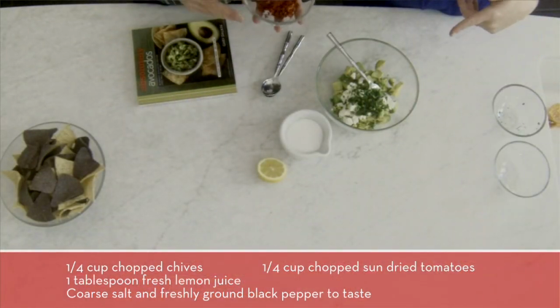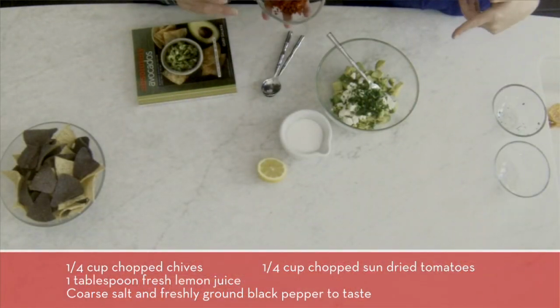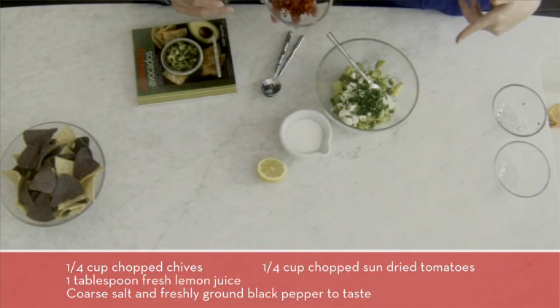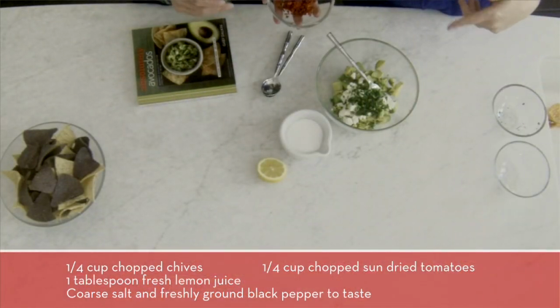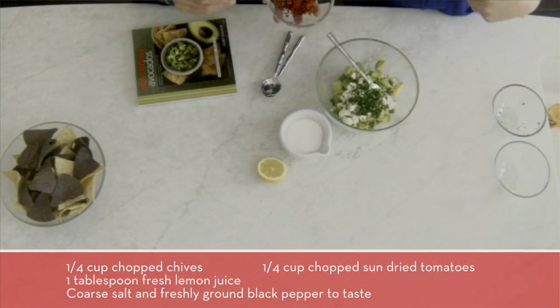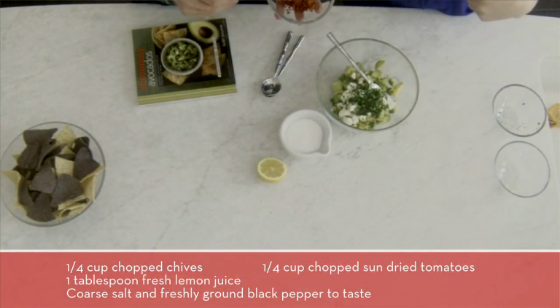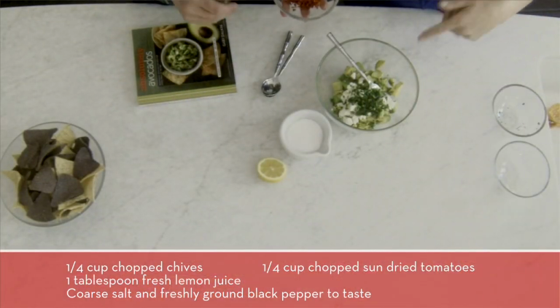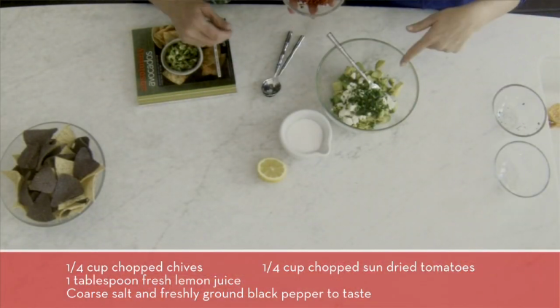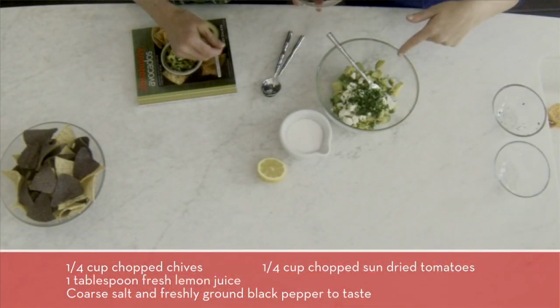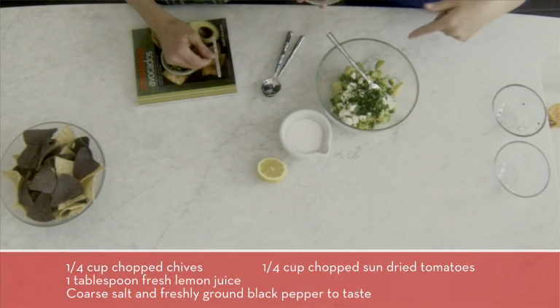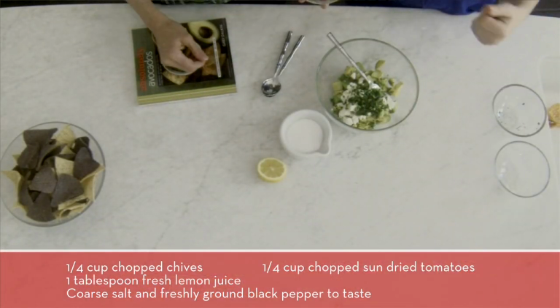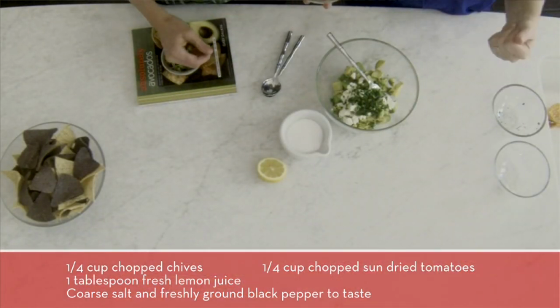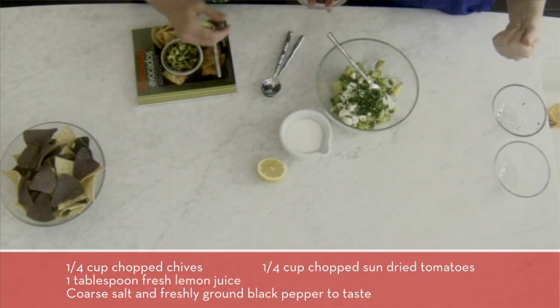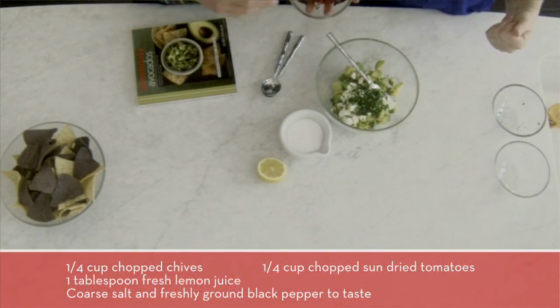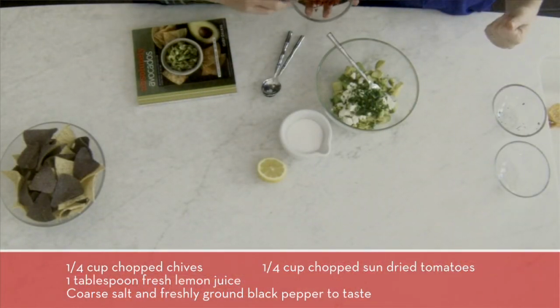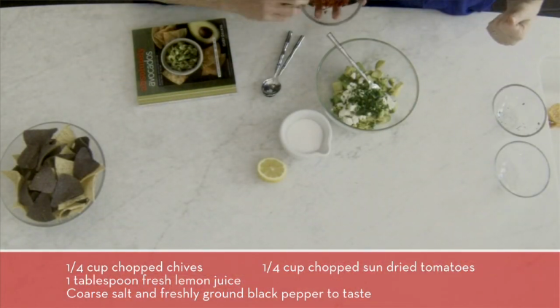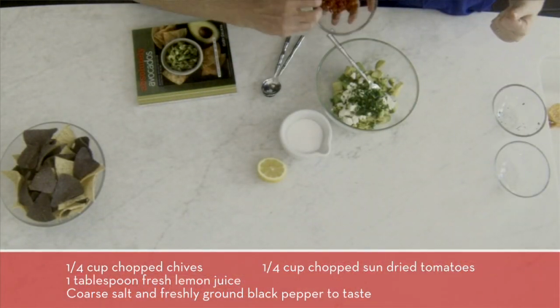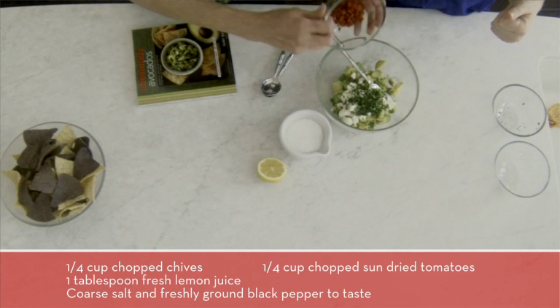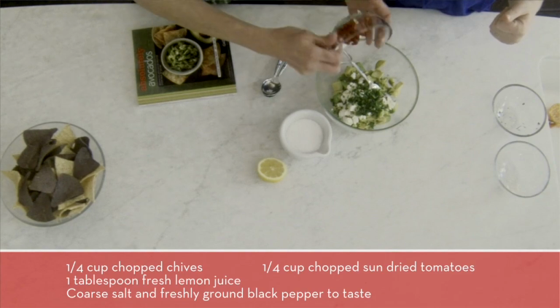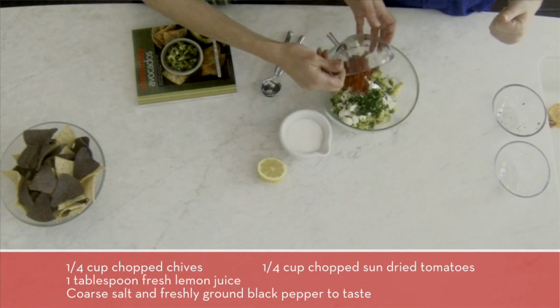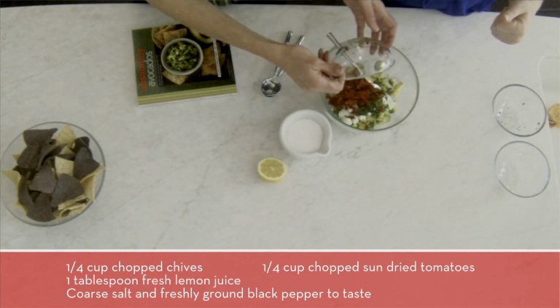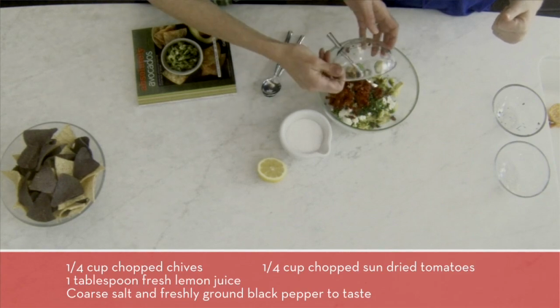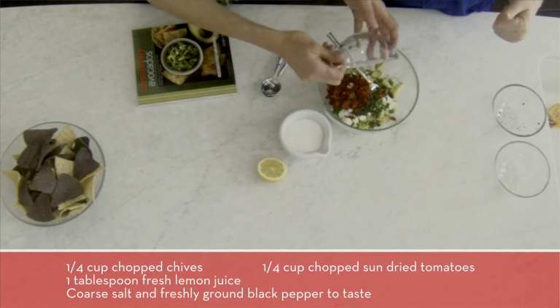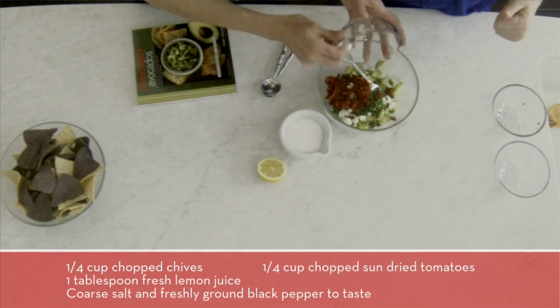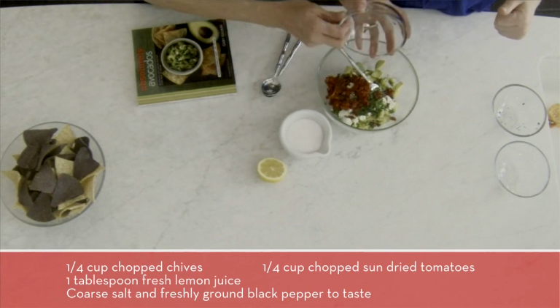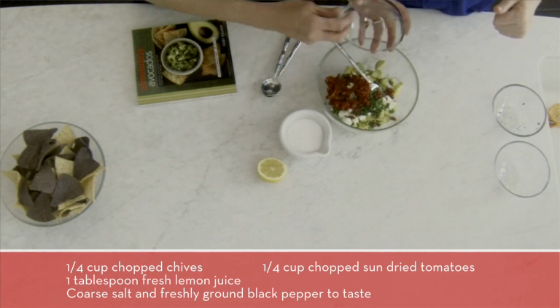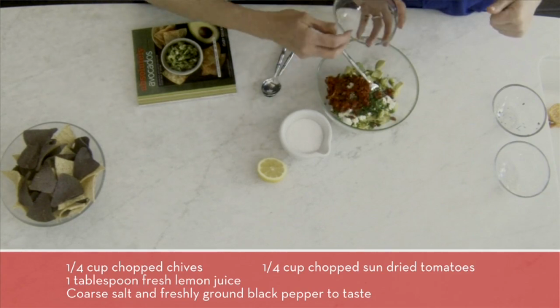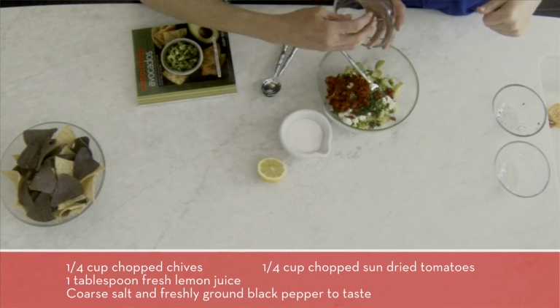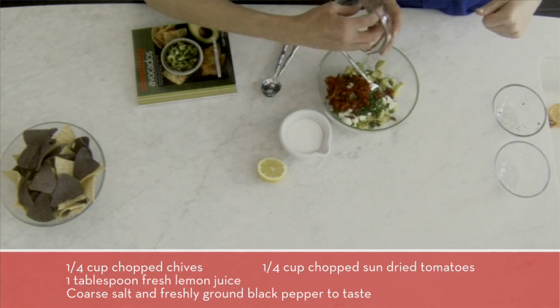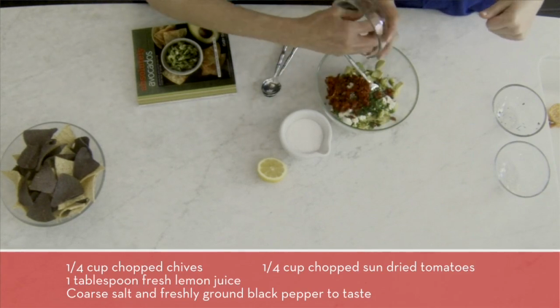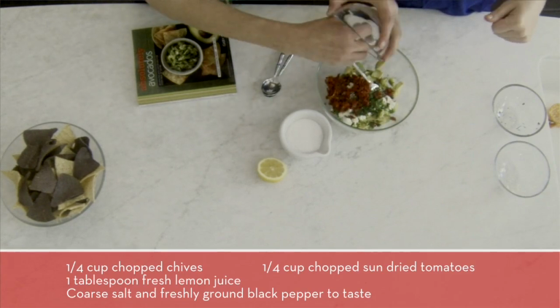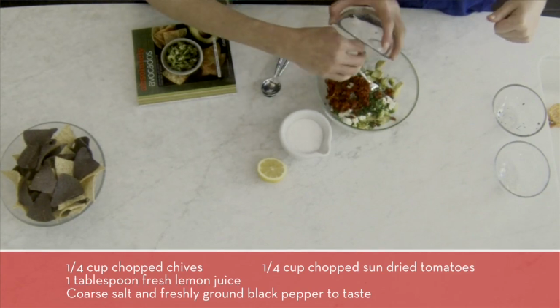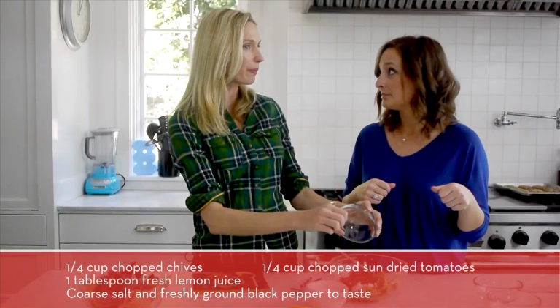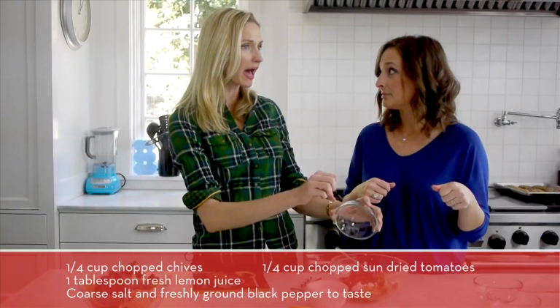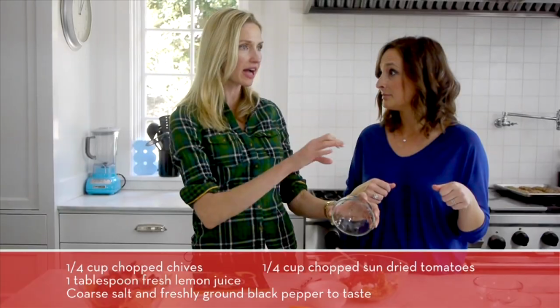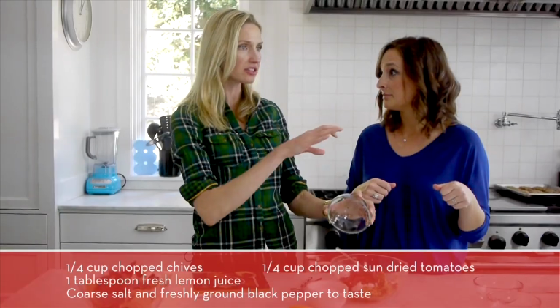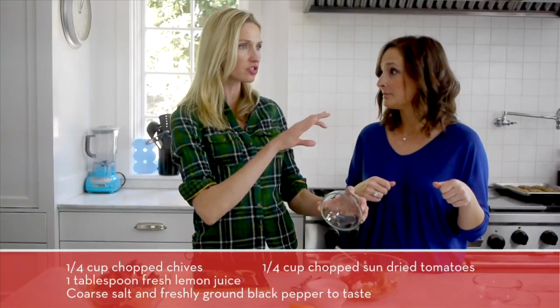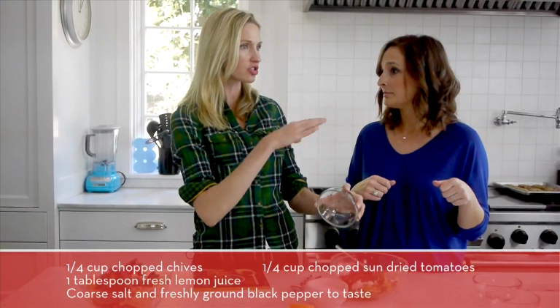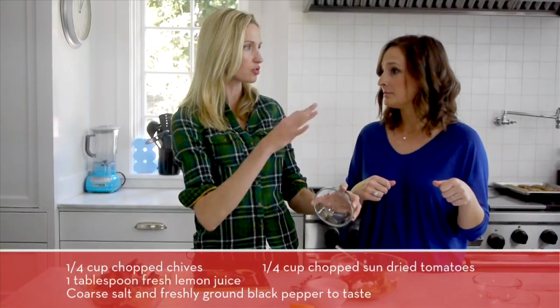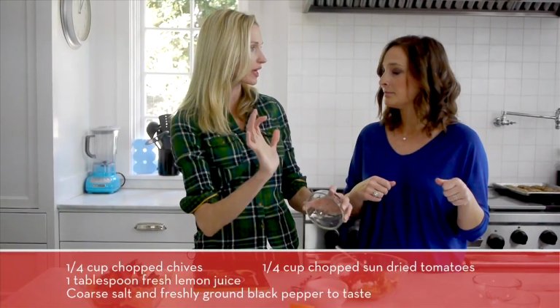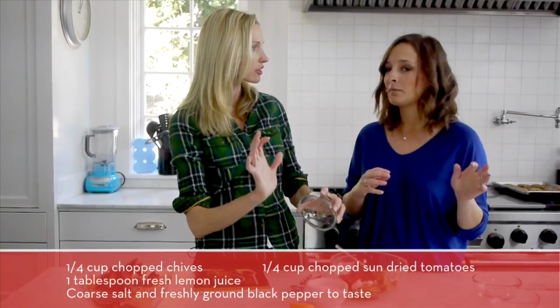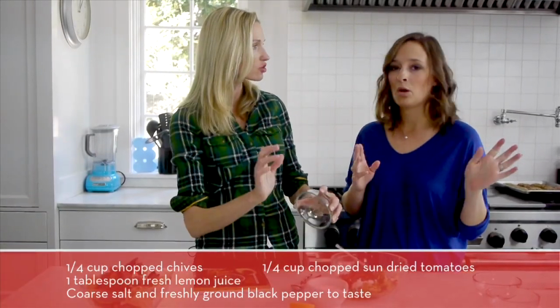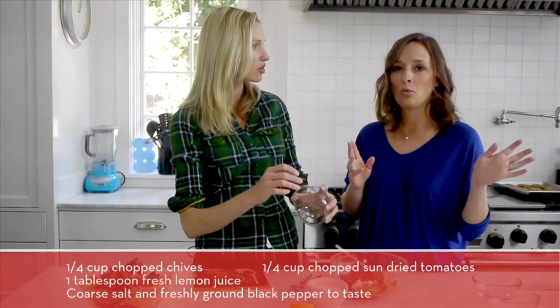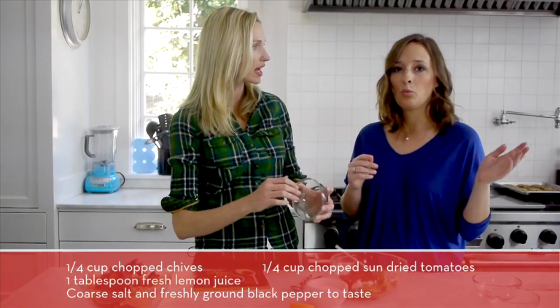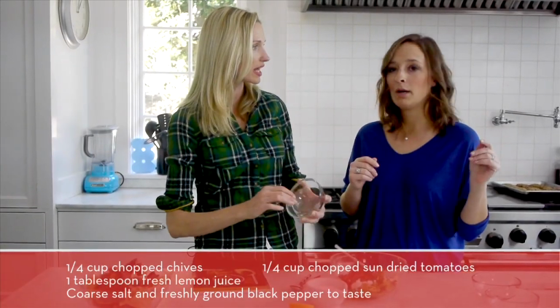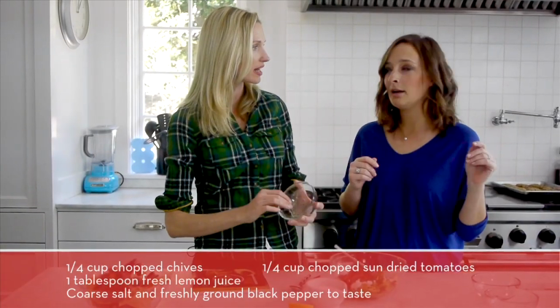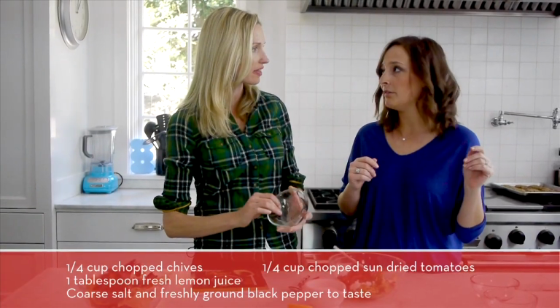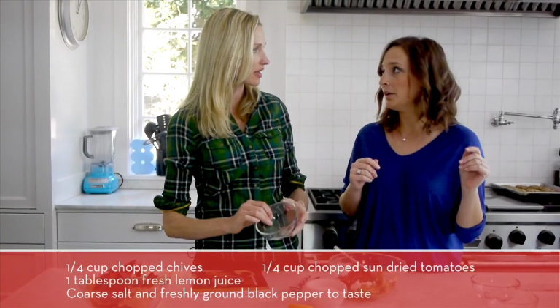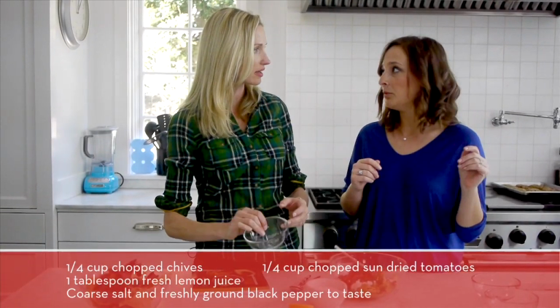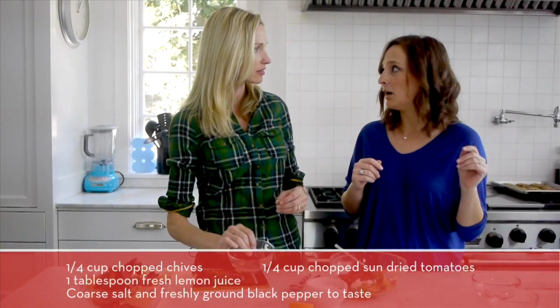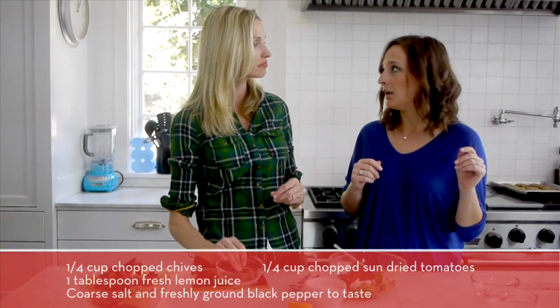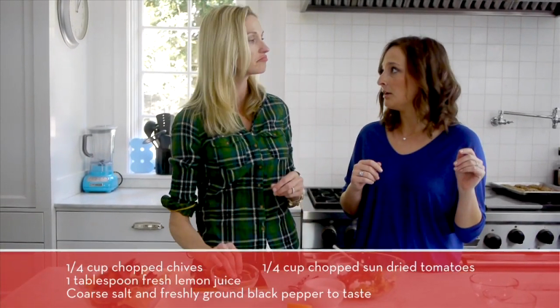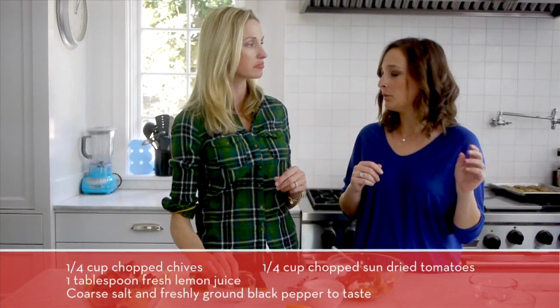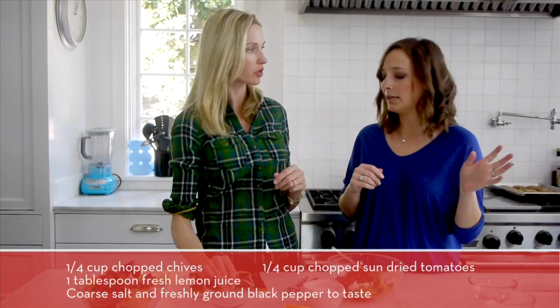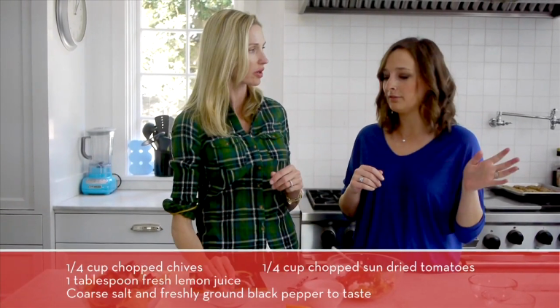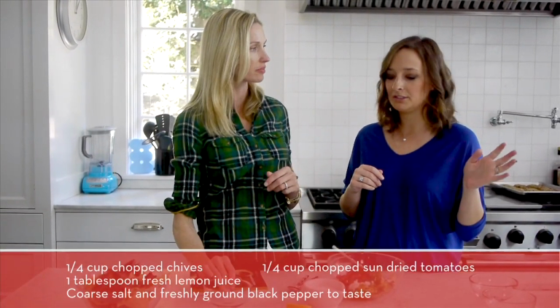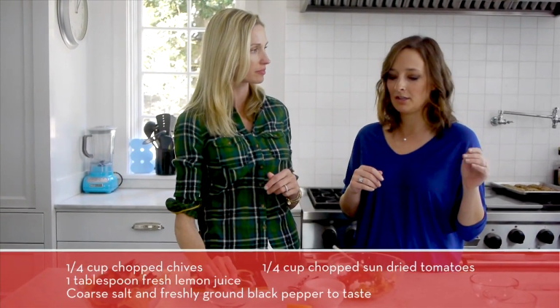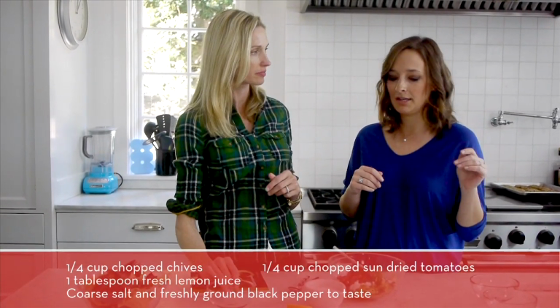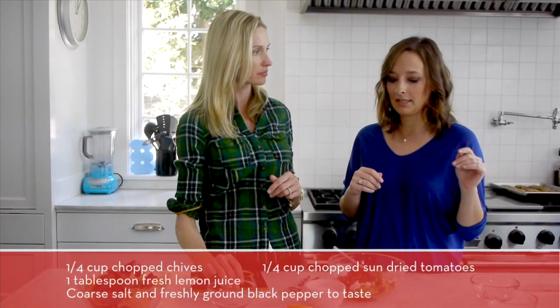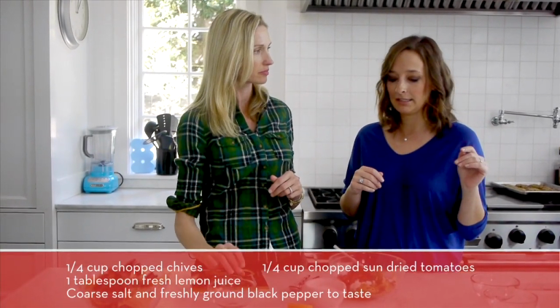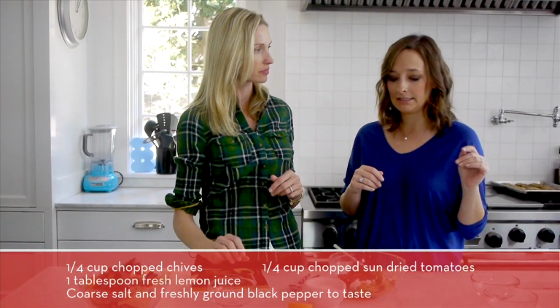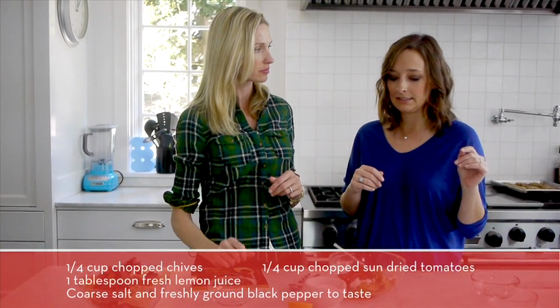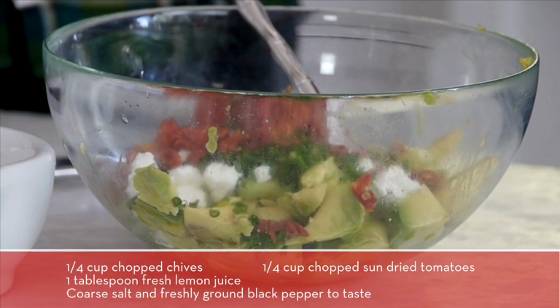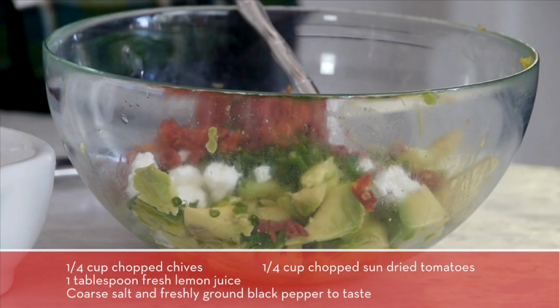And then sun-dried tomatoes — throw them in. Could you use oil-packed or just regular dry? Whatever you want, whatever's on hand, it's easy.